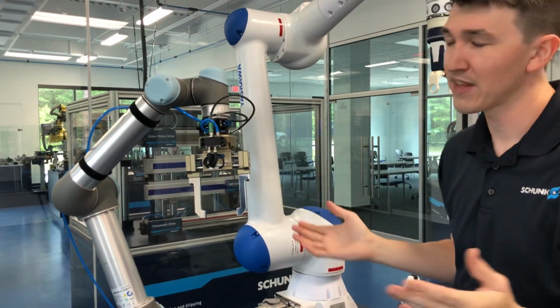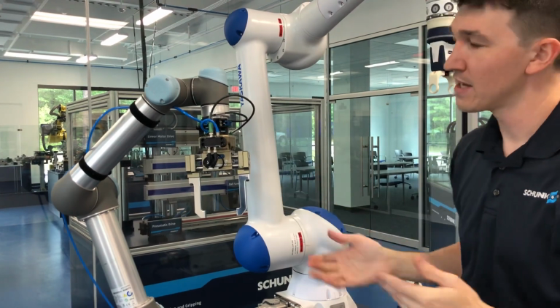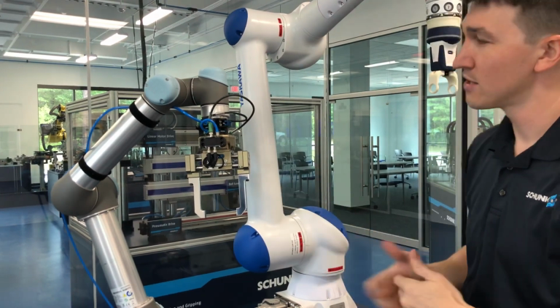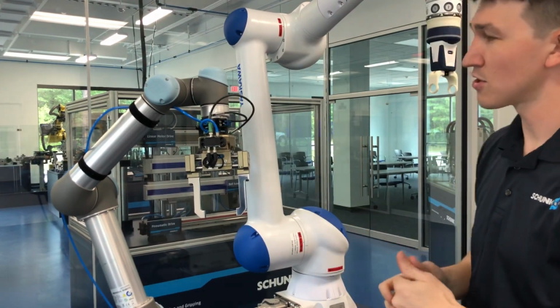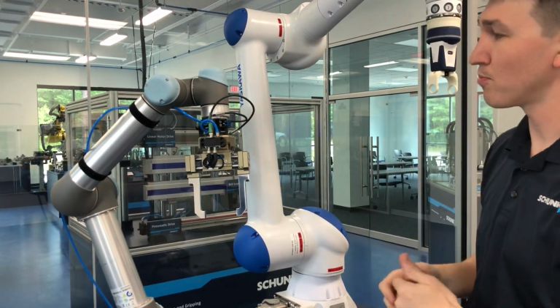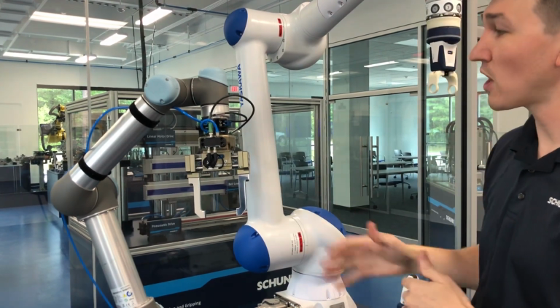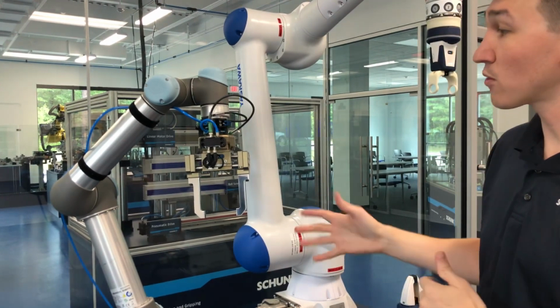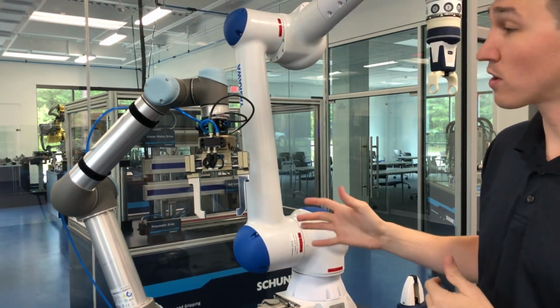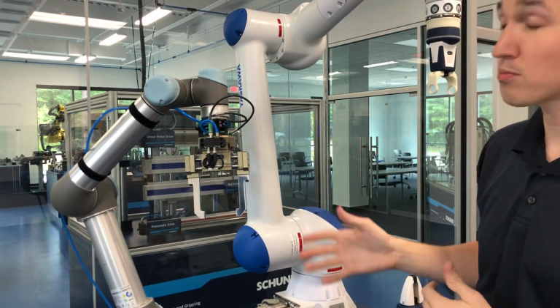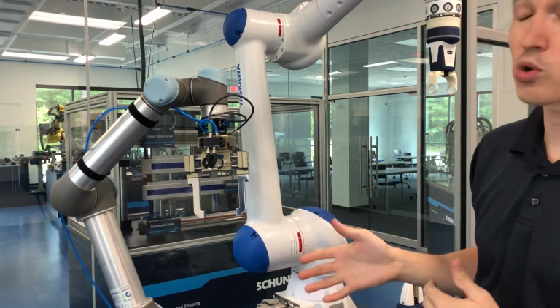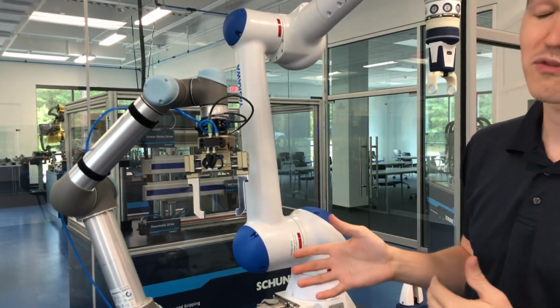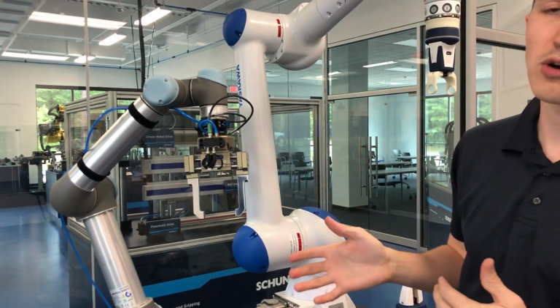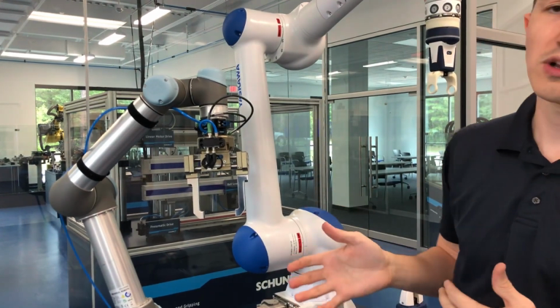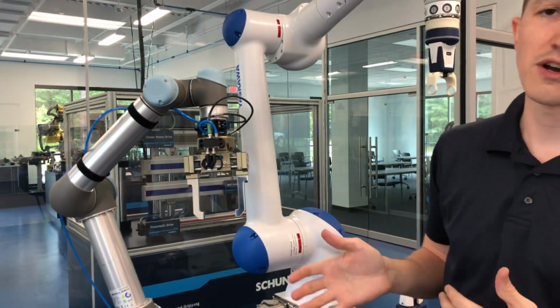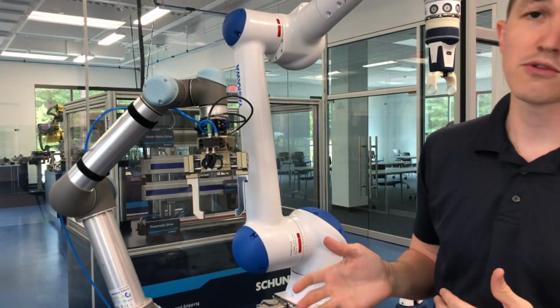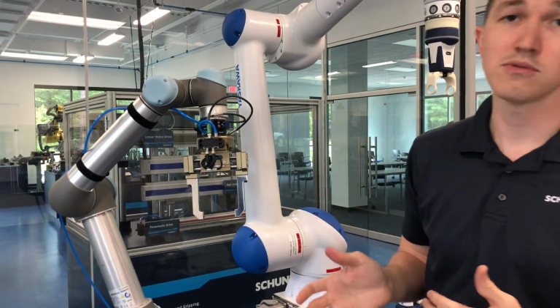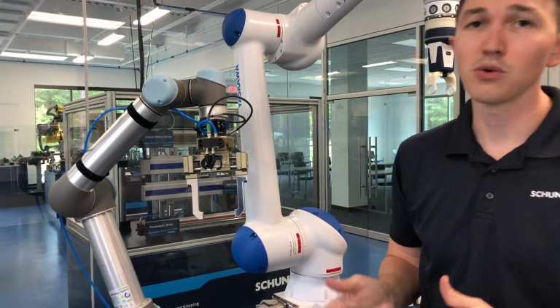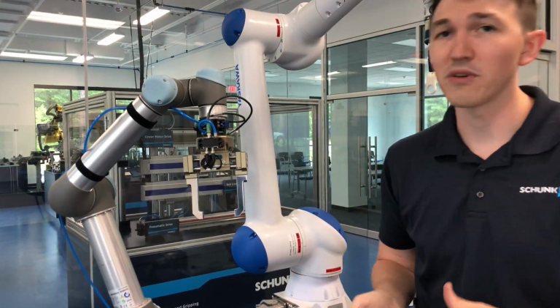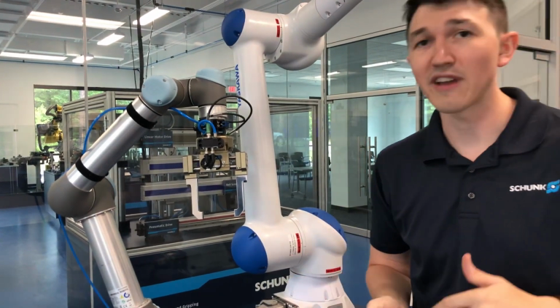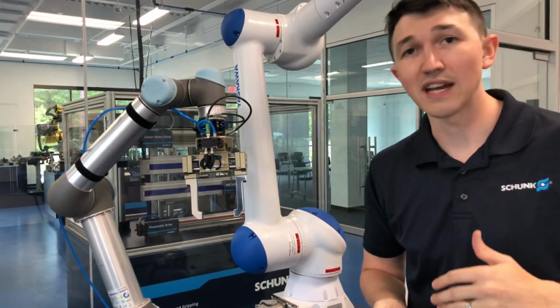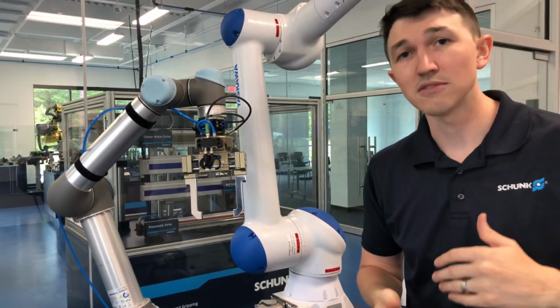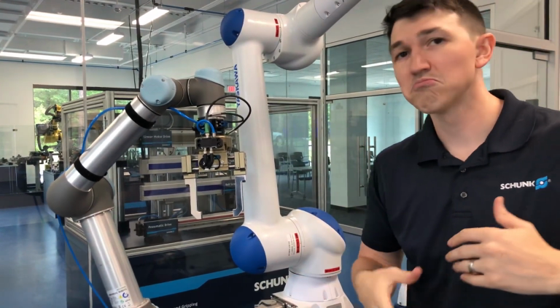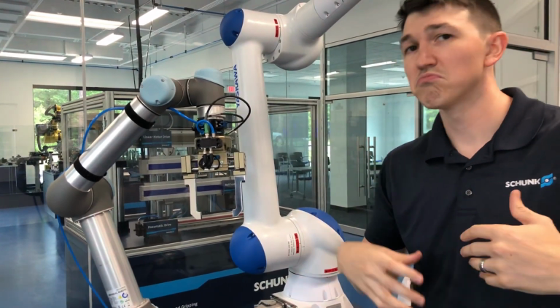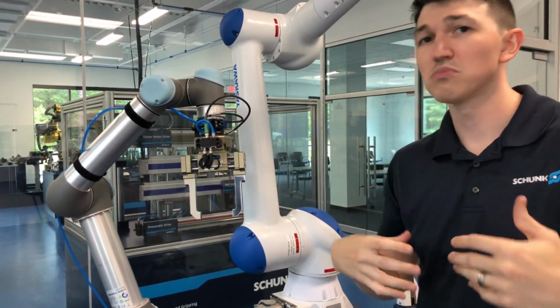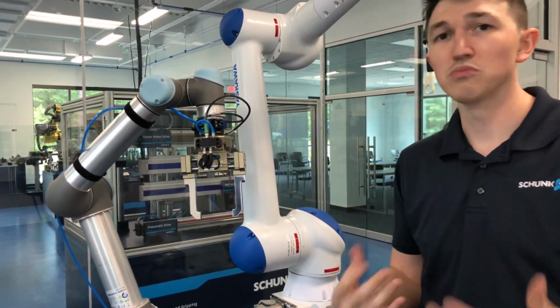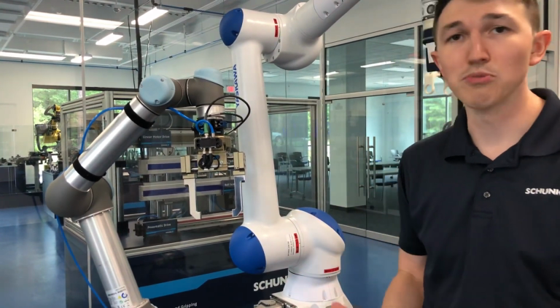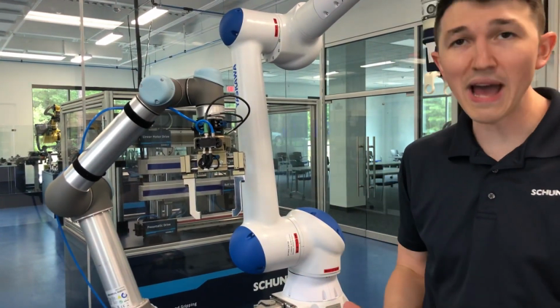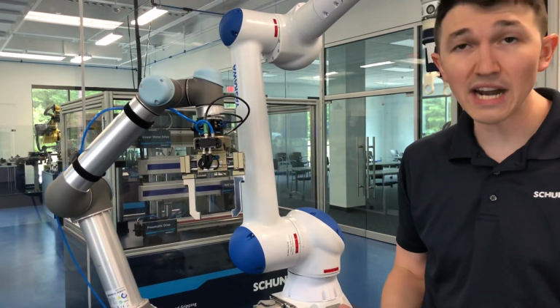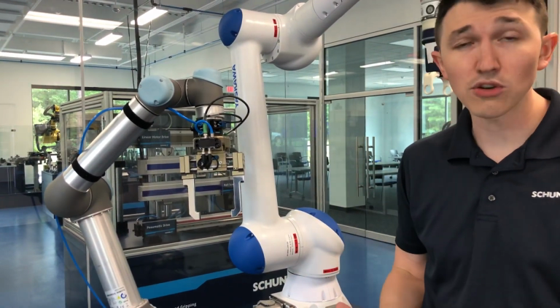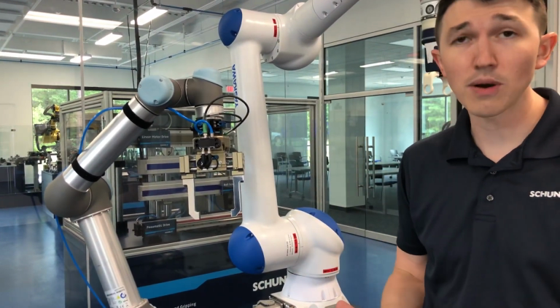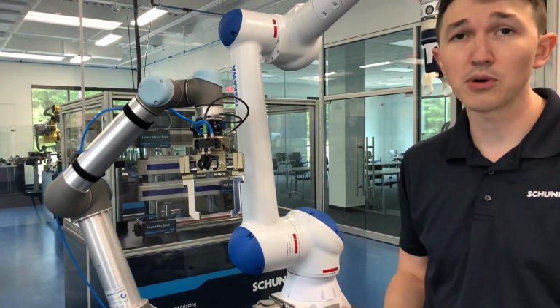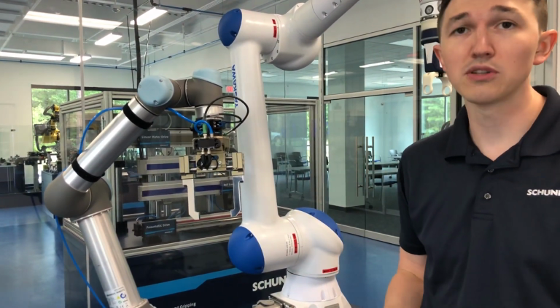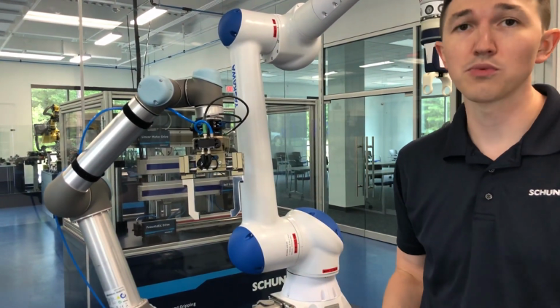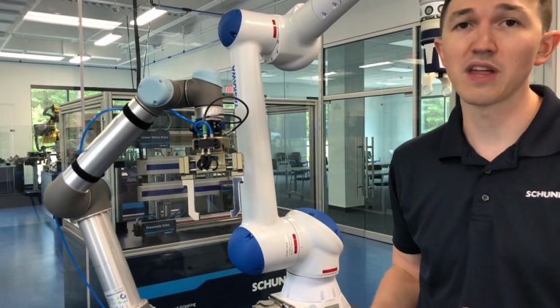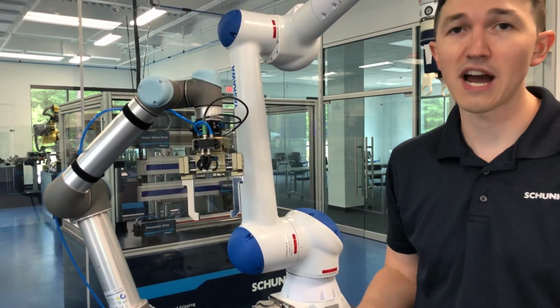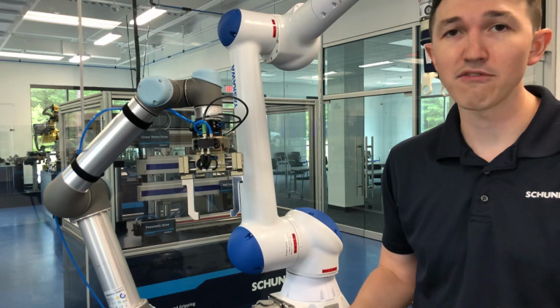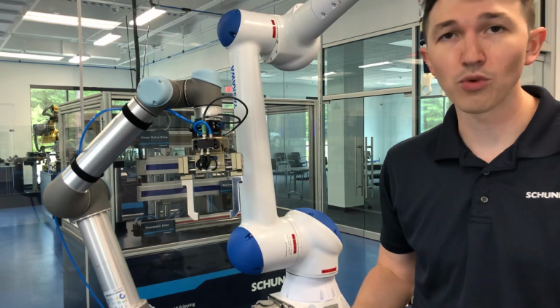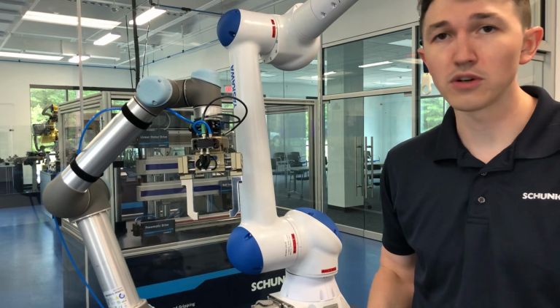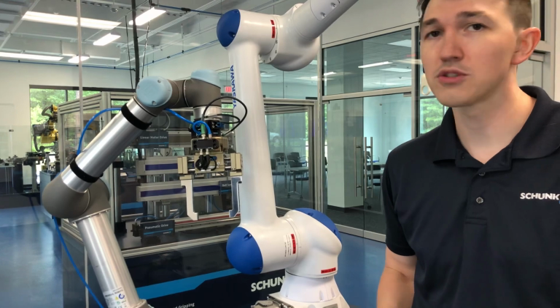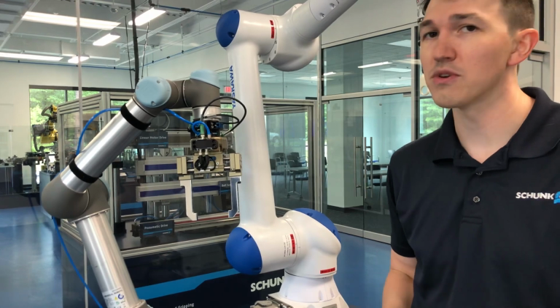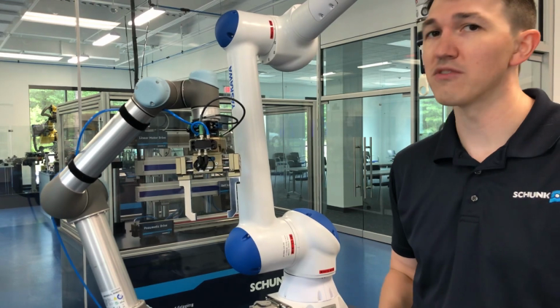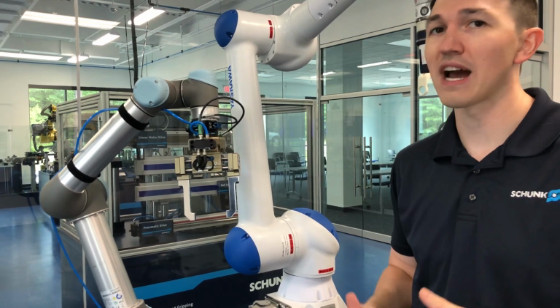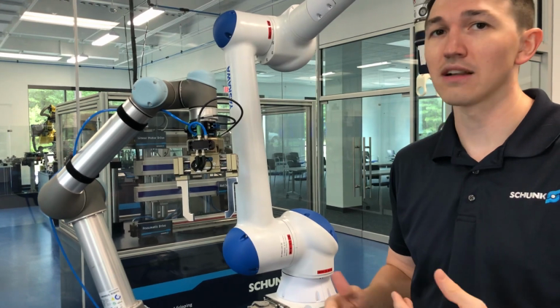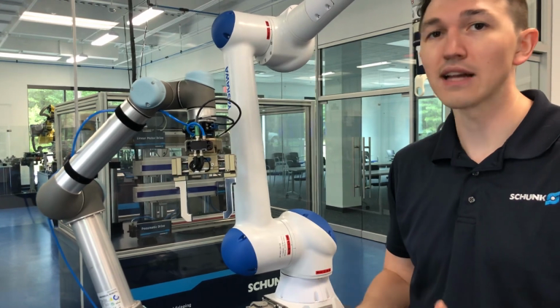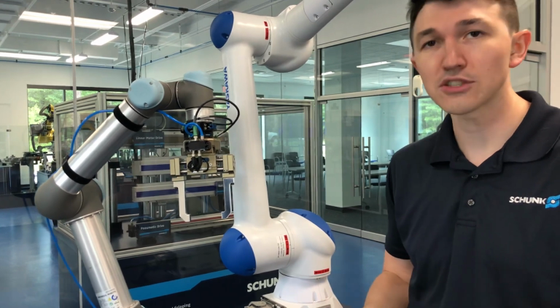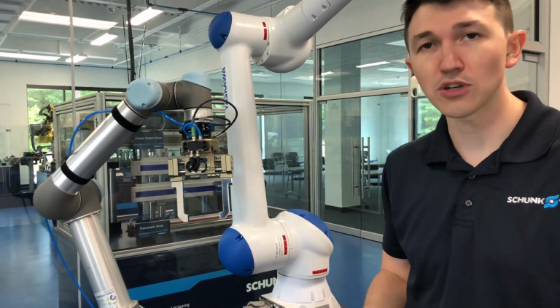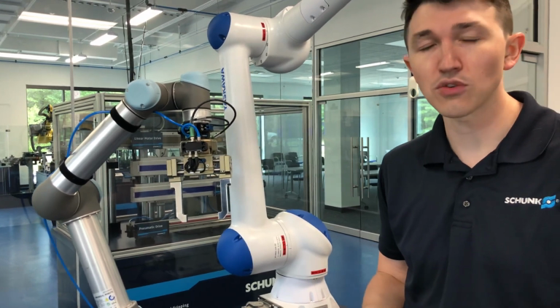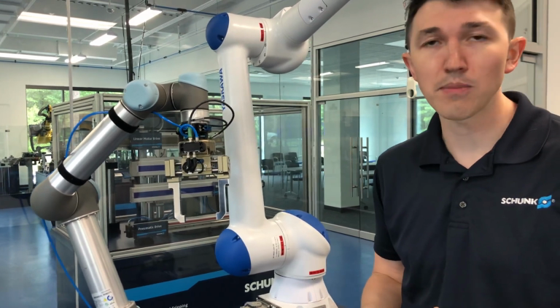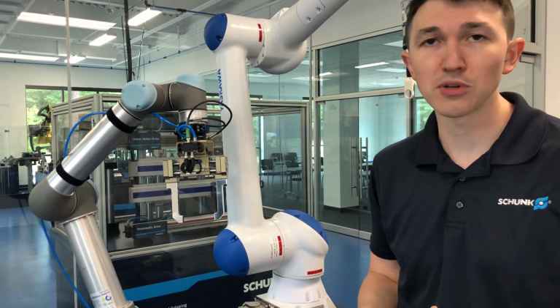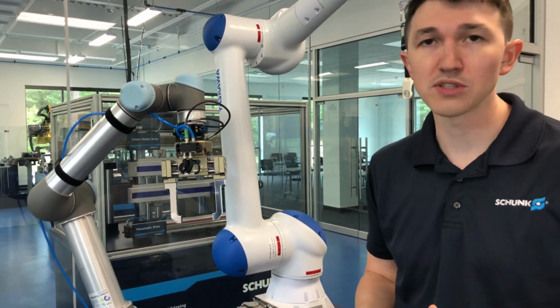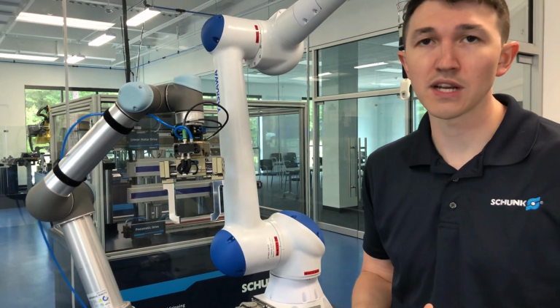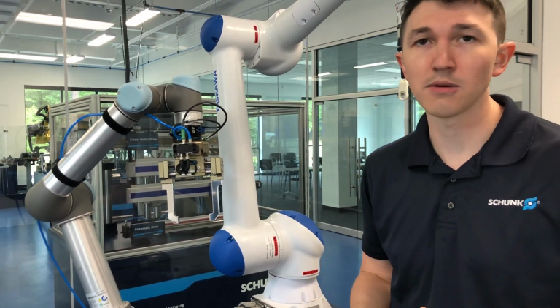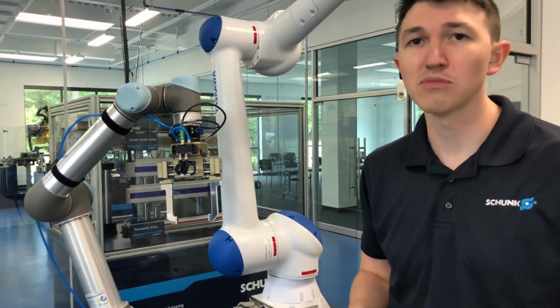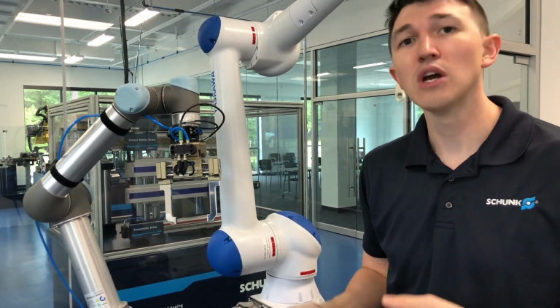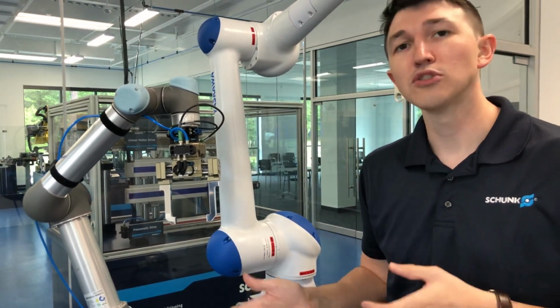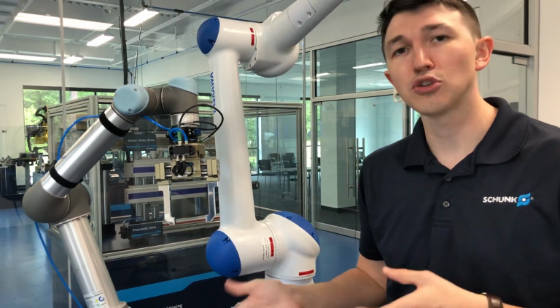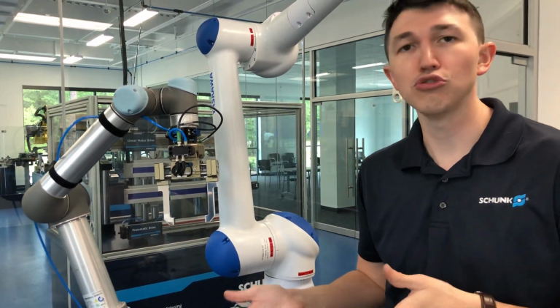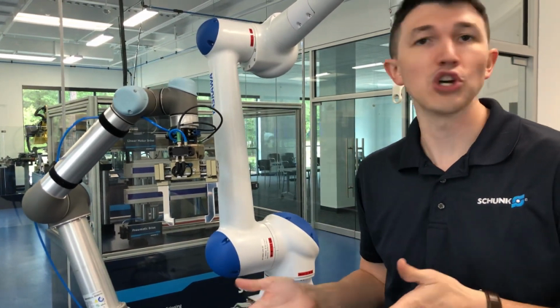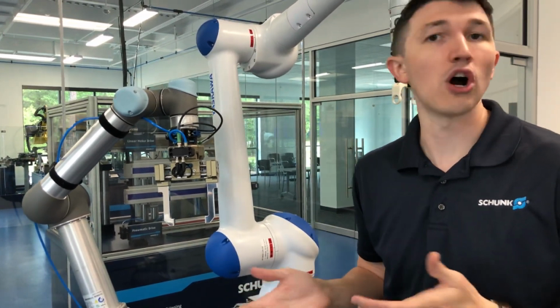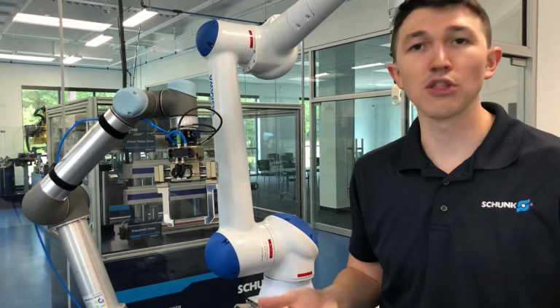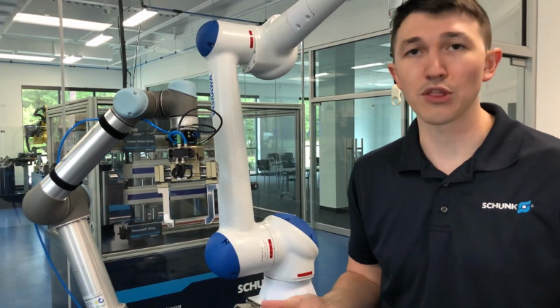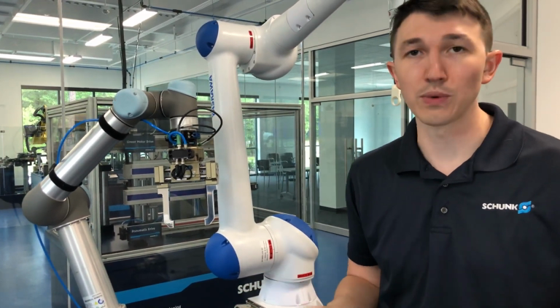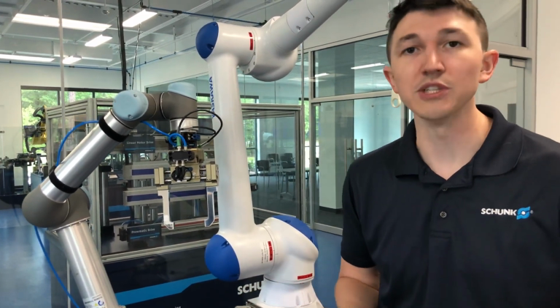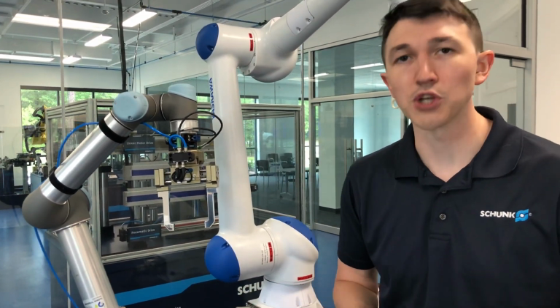So in the Plug and Work portfolio, we've got pneumatic grippers with high force, we've got electric grippers, two-jaw and three-jaw.